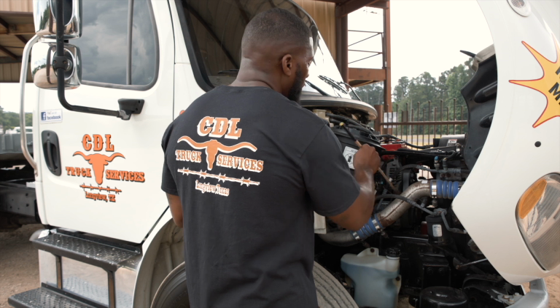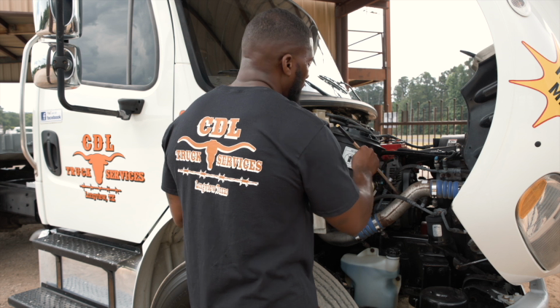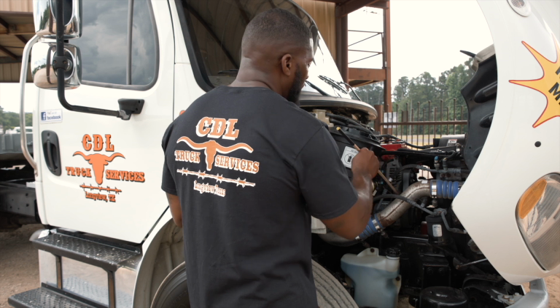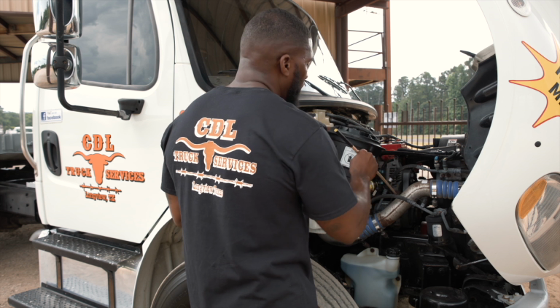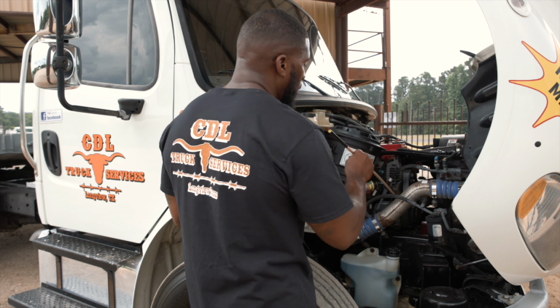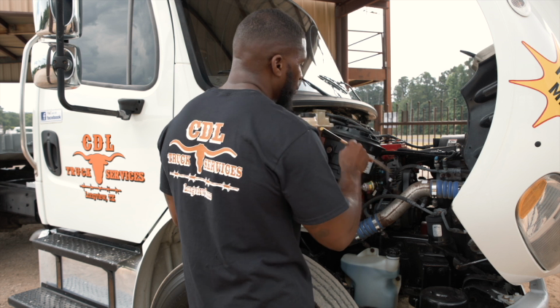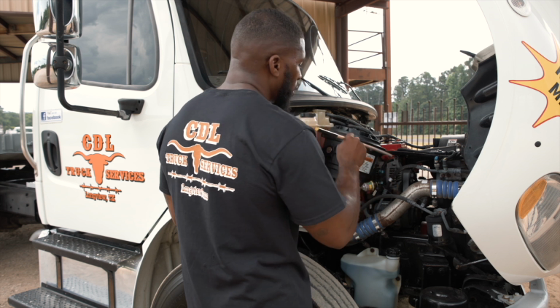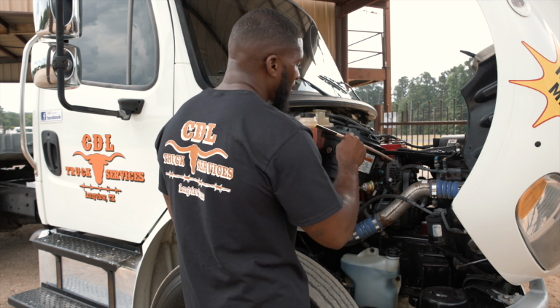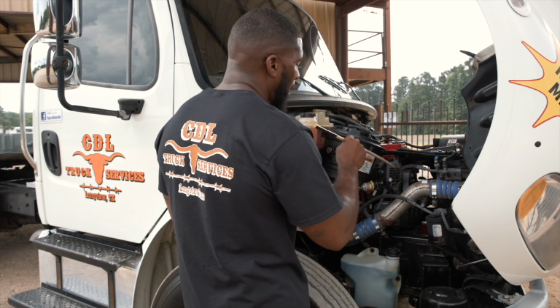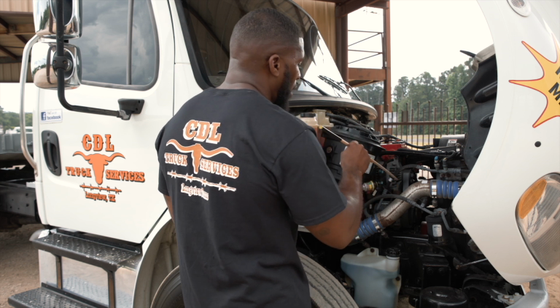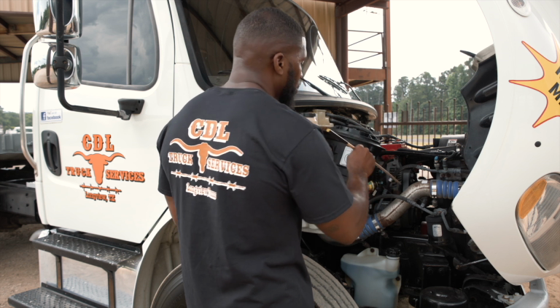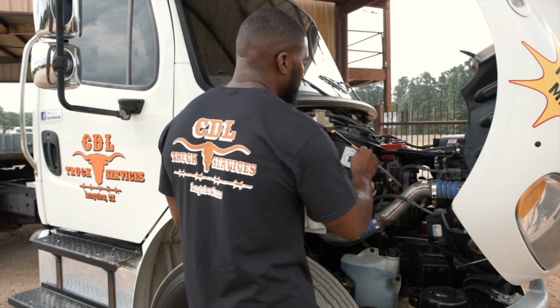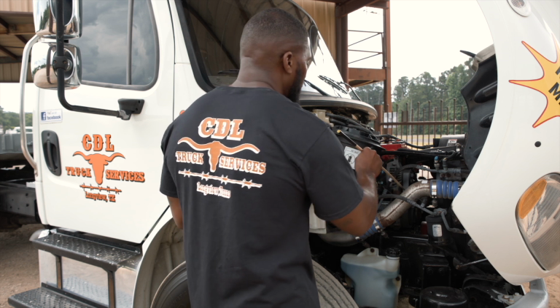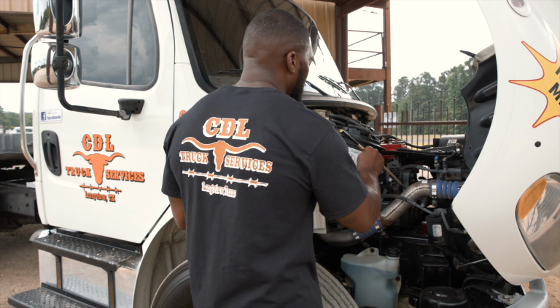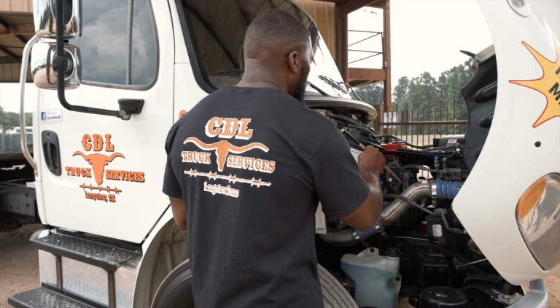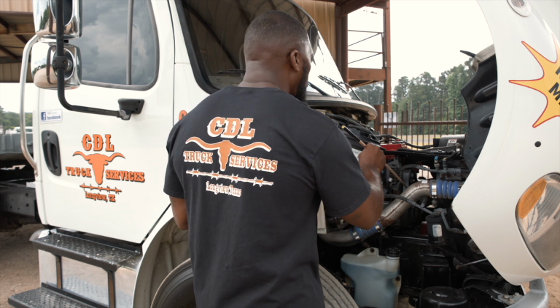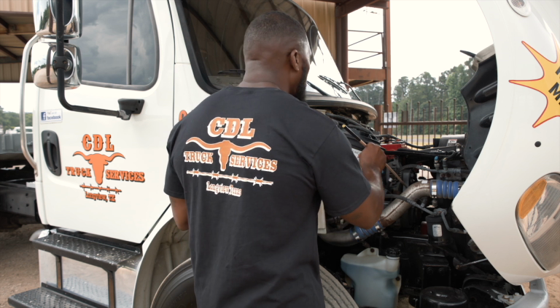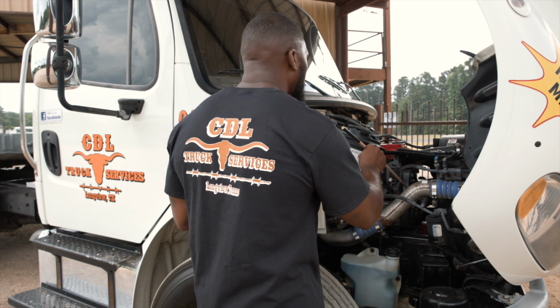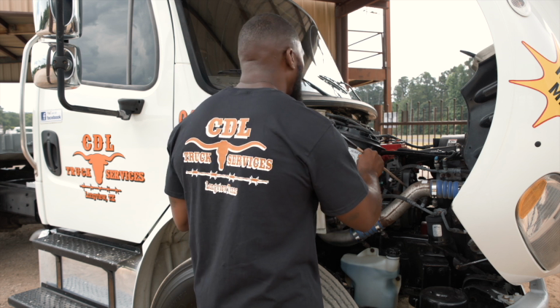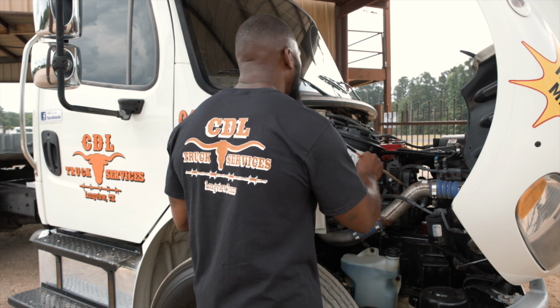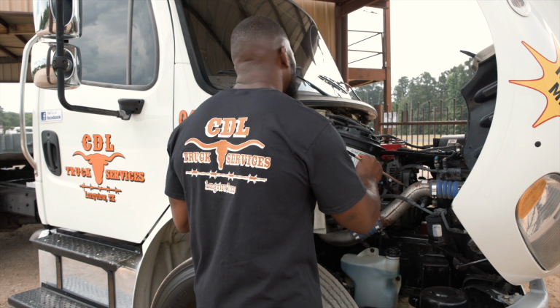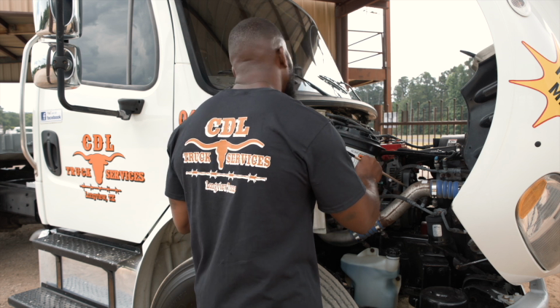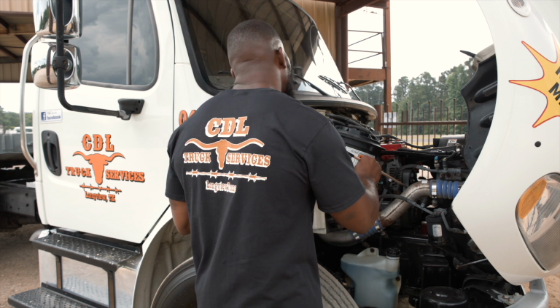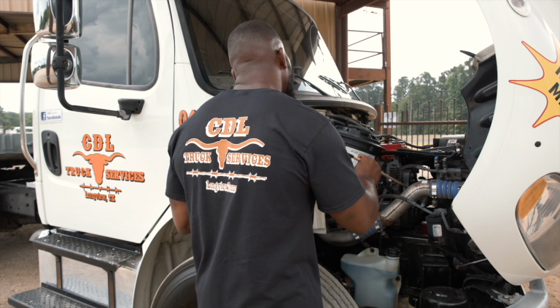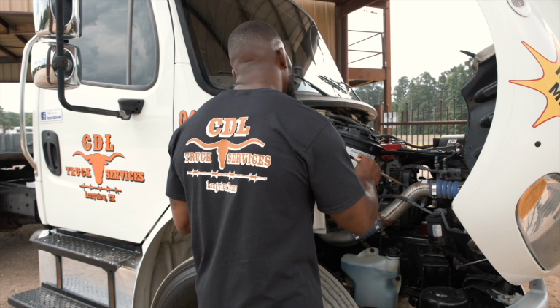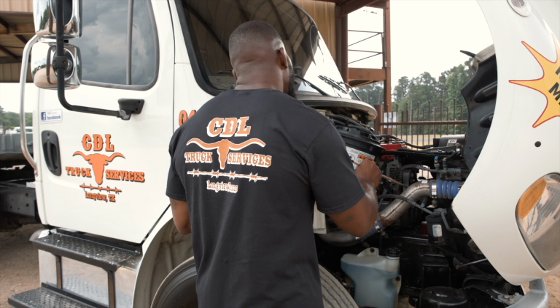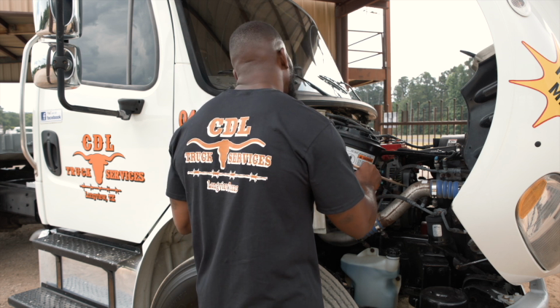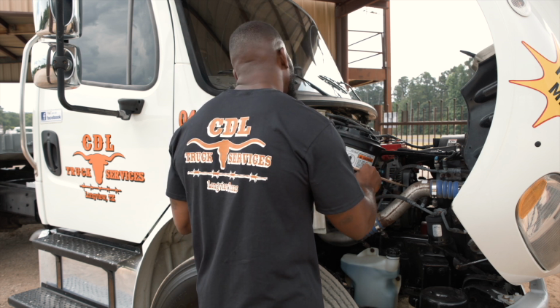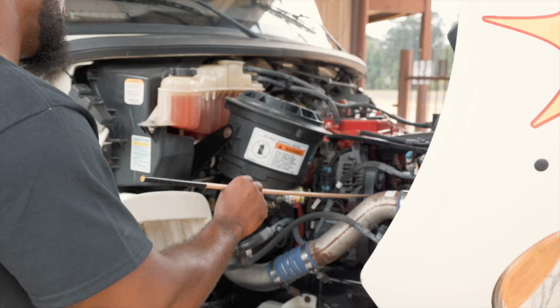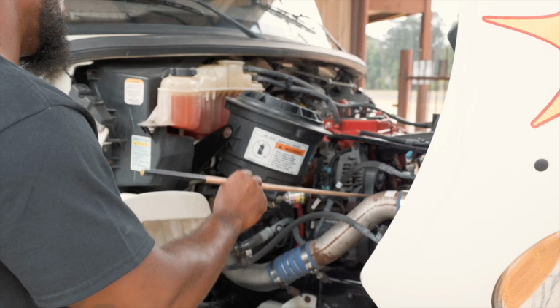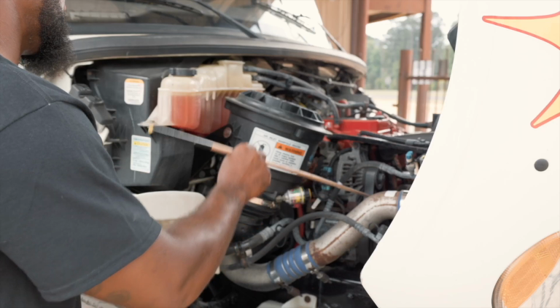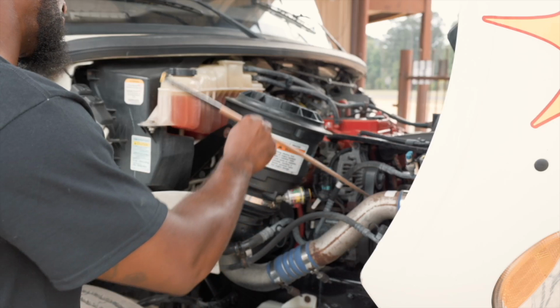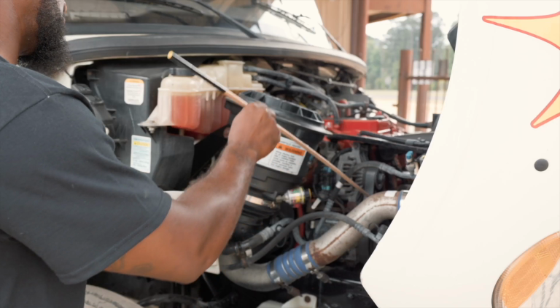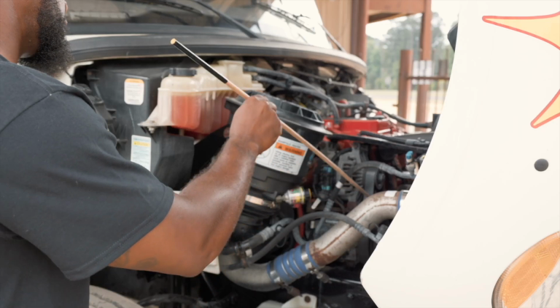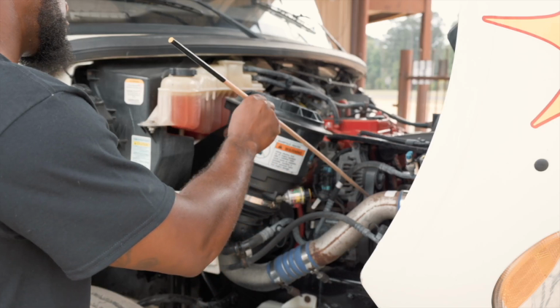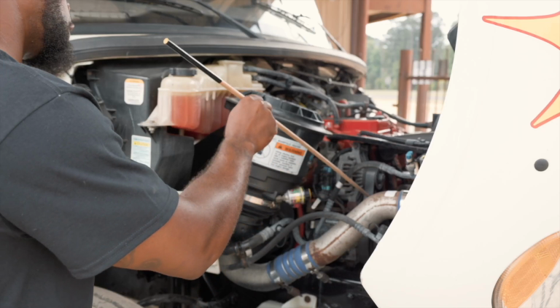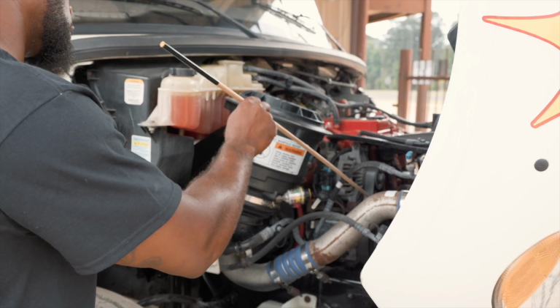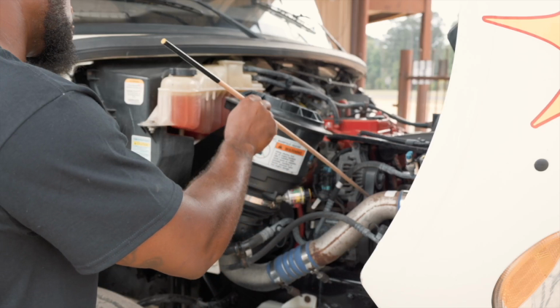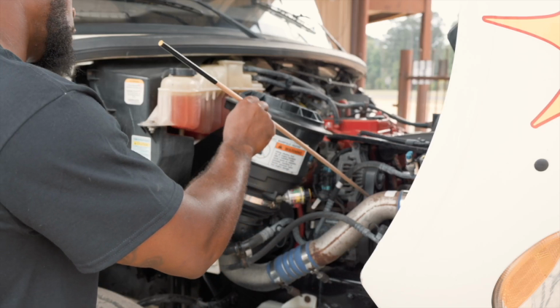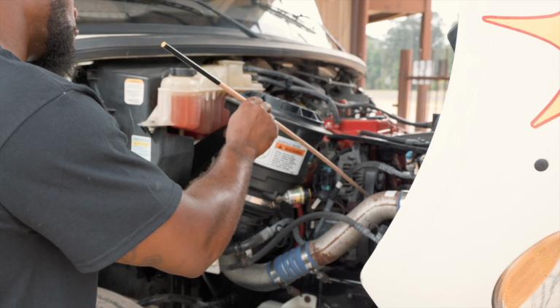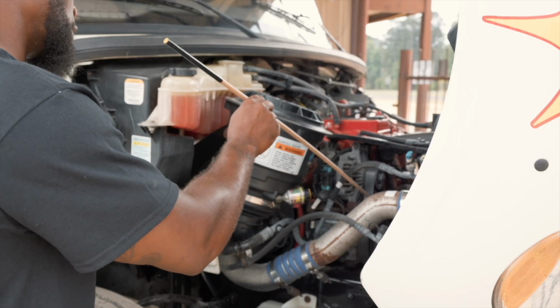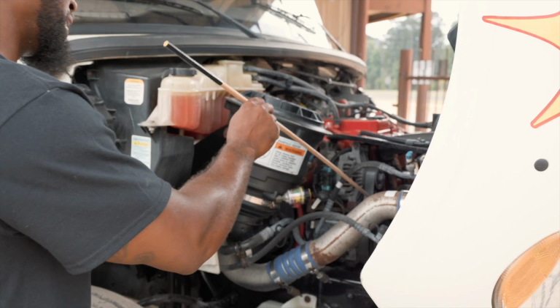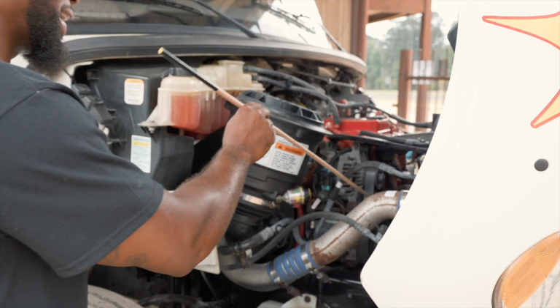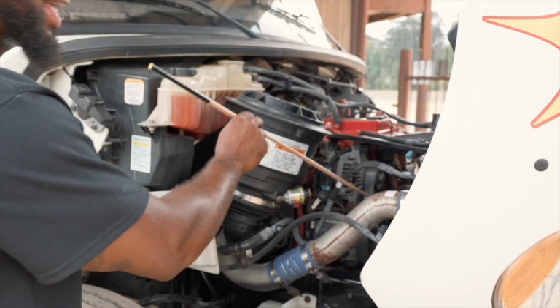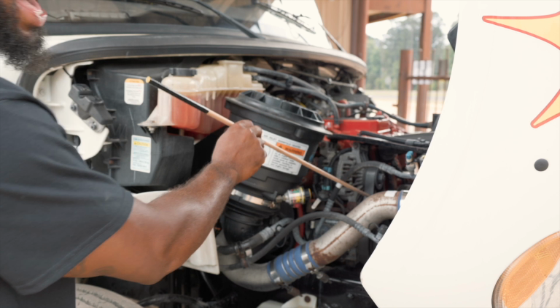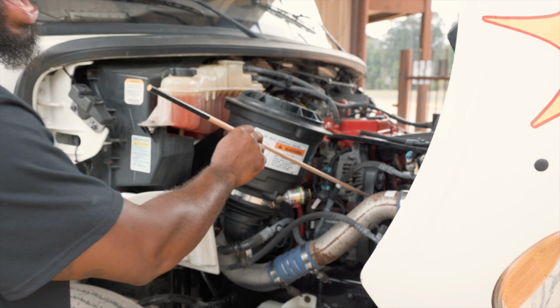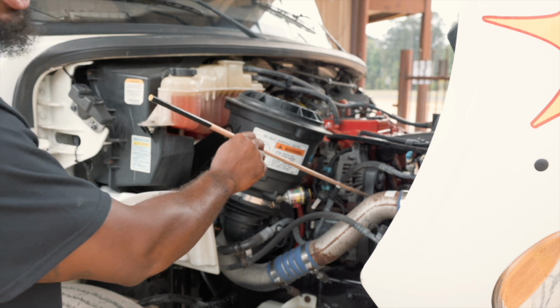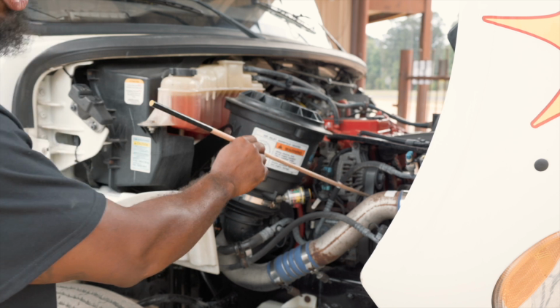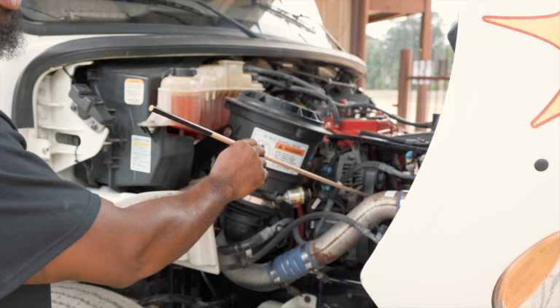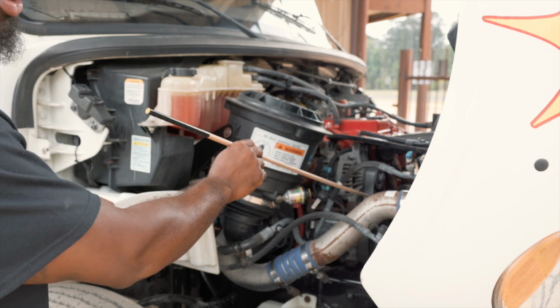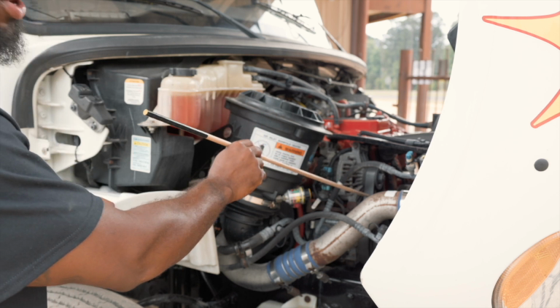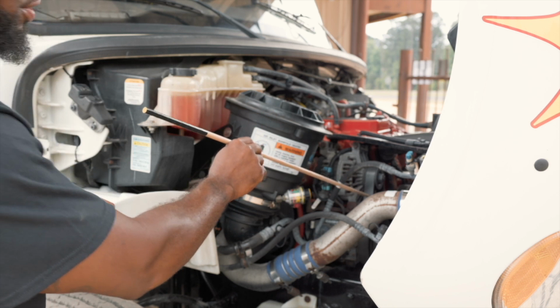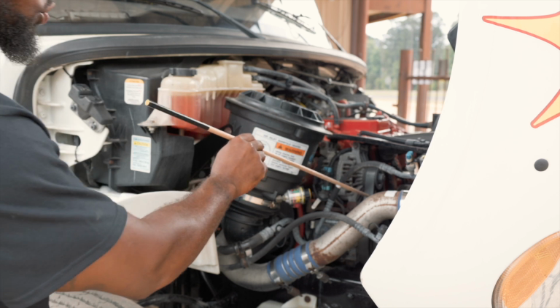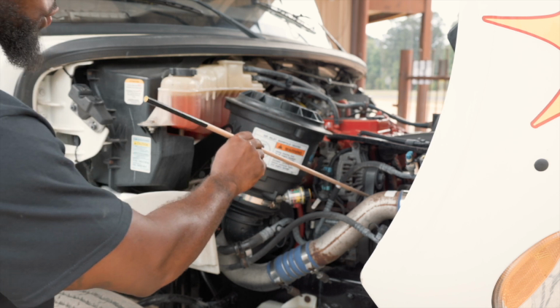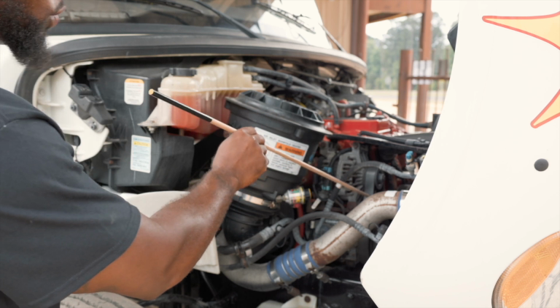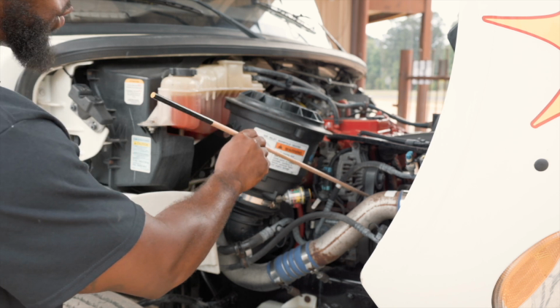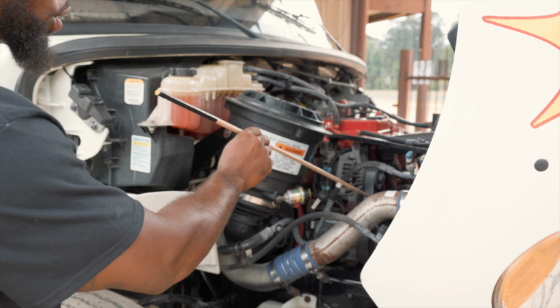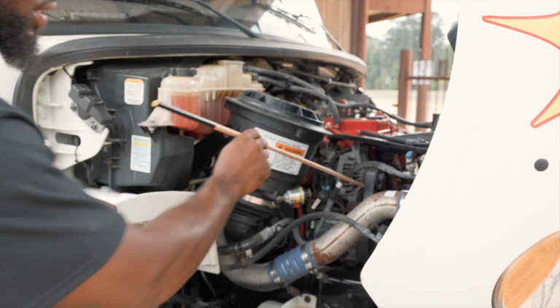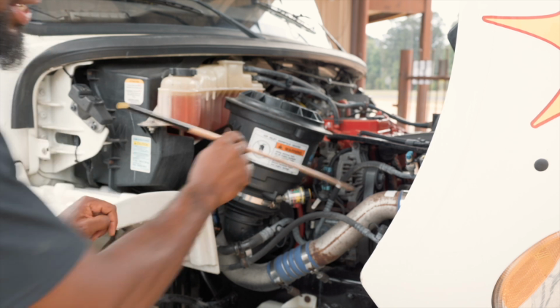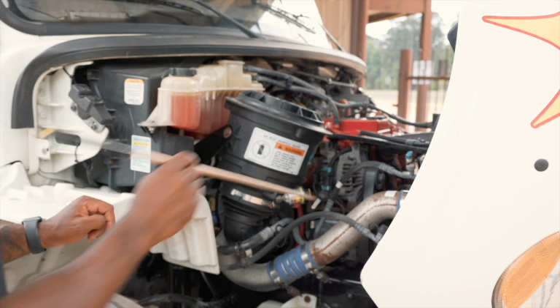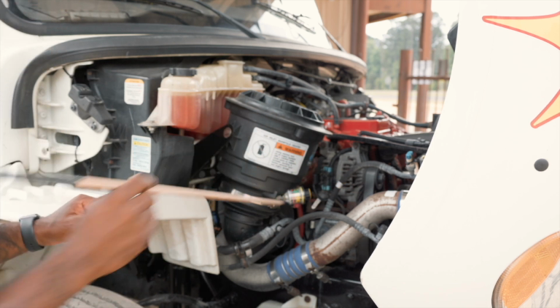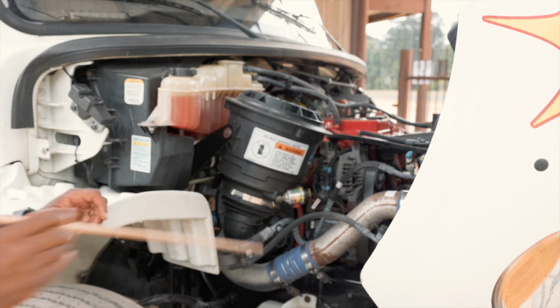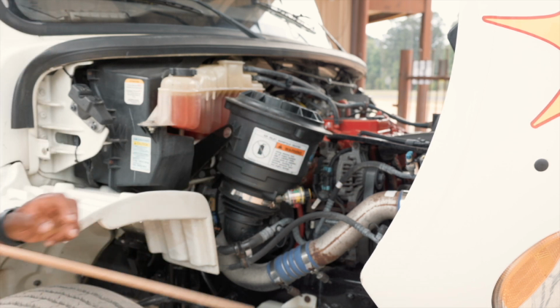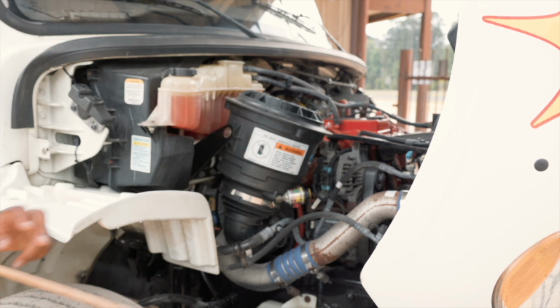My belt running my alternator and water pump is securely mounted. It is not cut or torn, and it has no more than three-quarter inches of play.